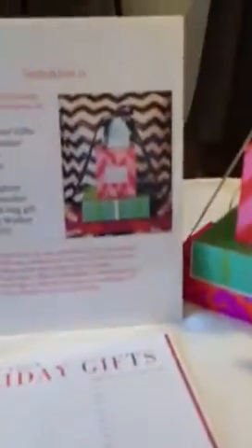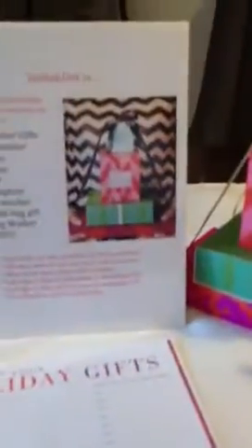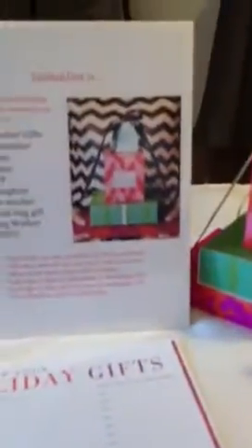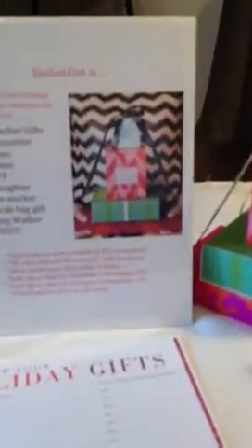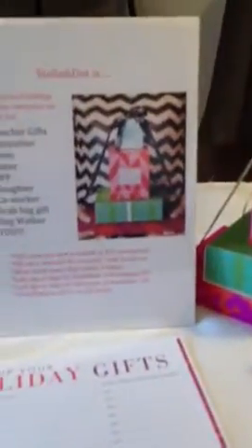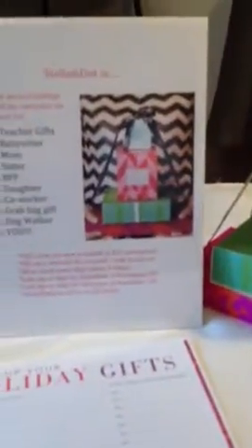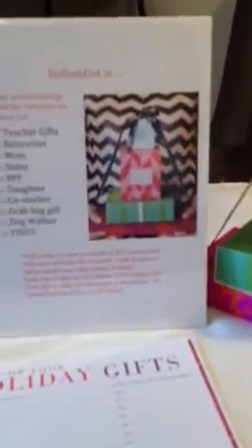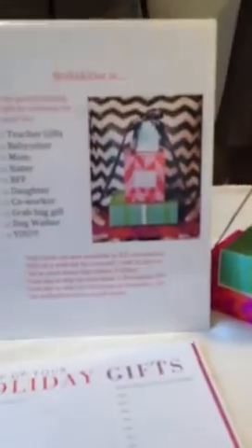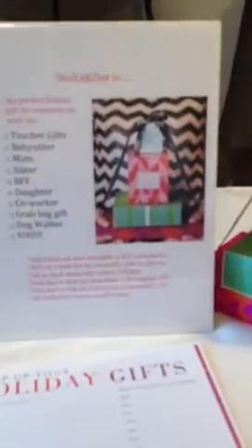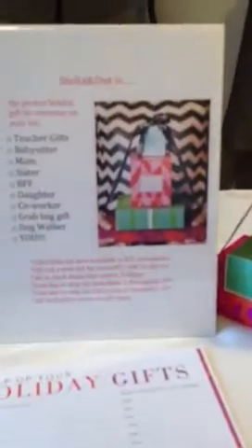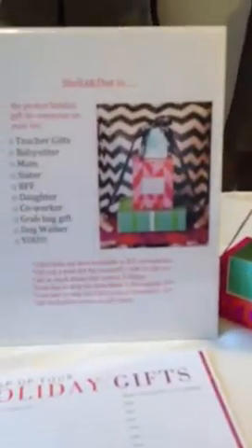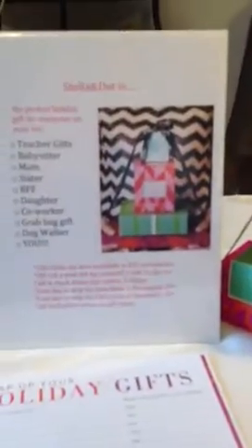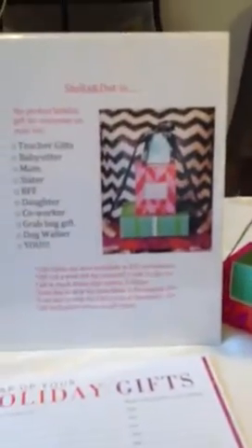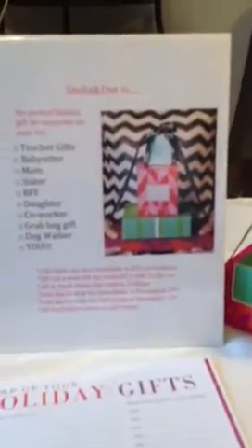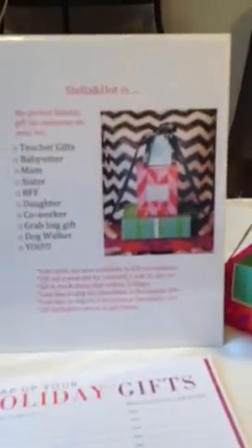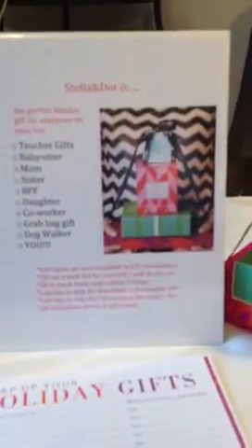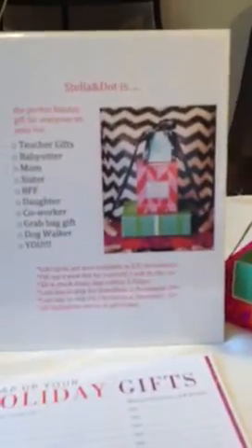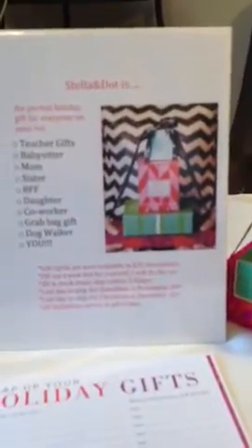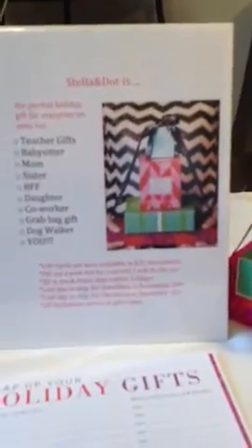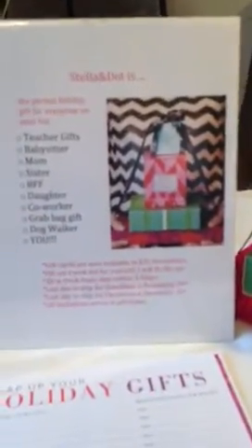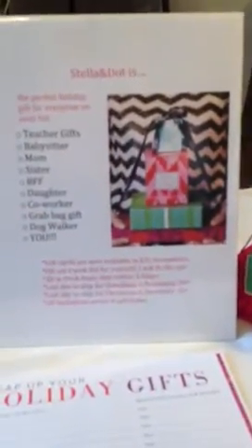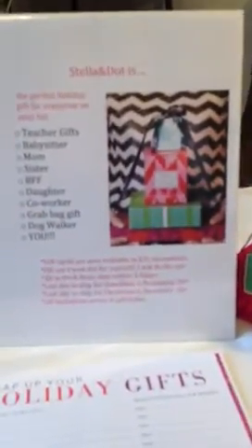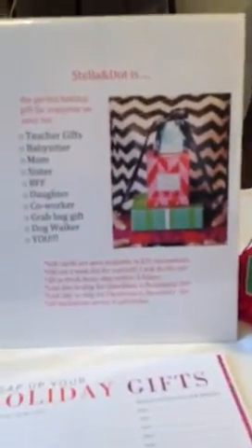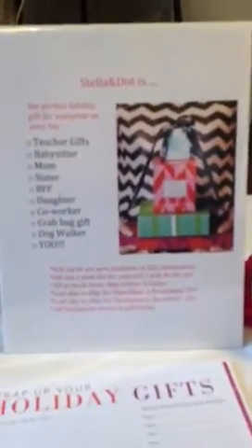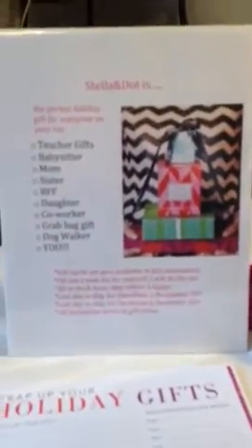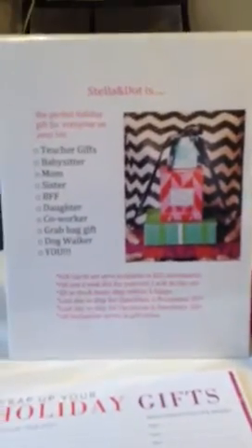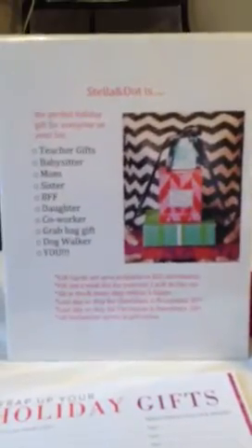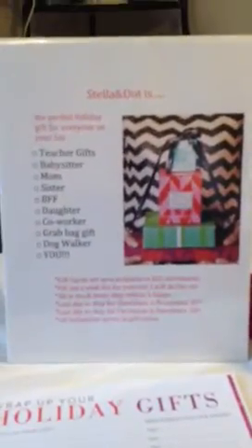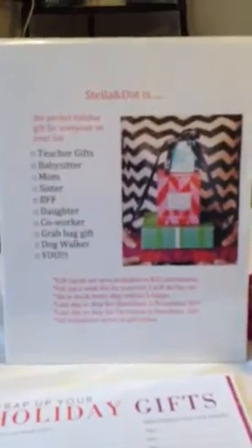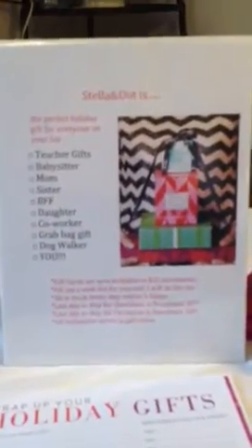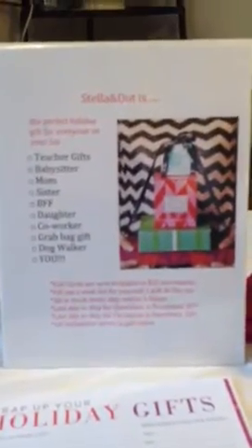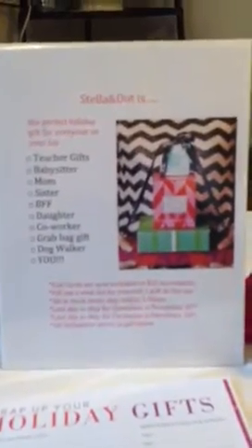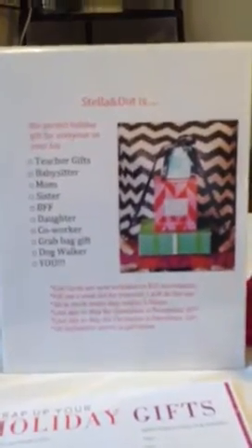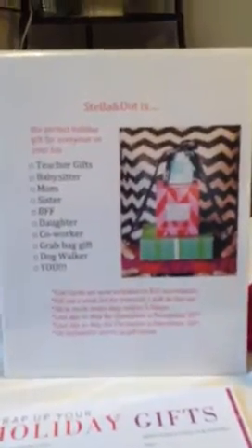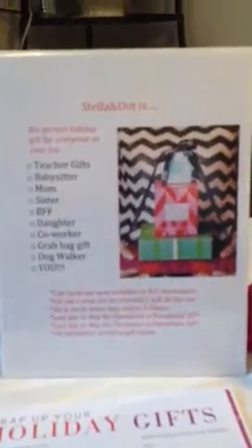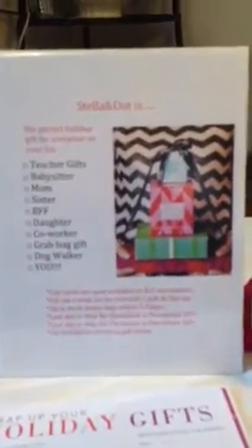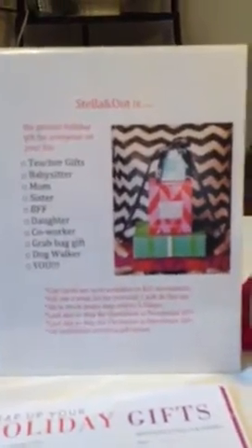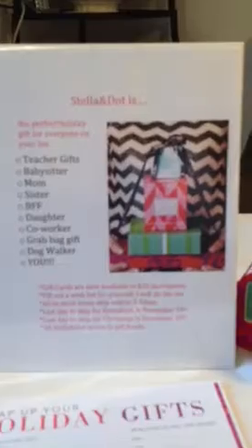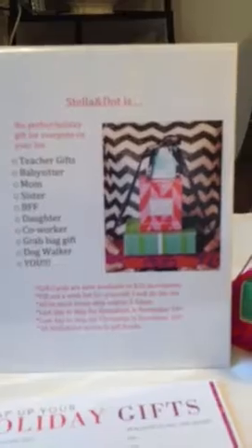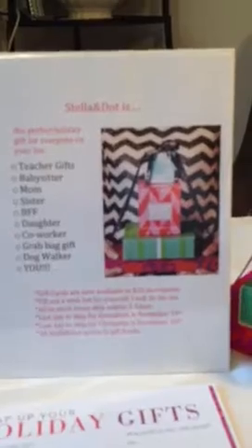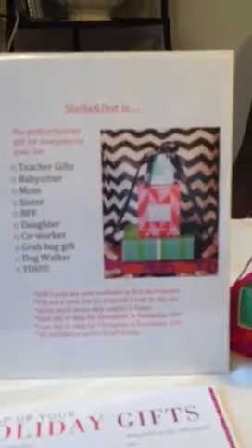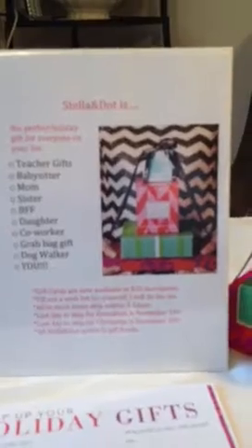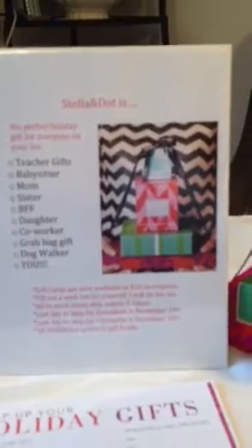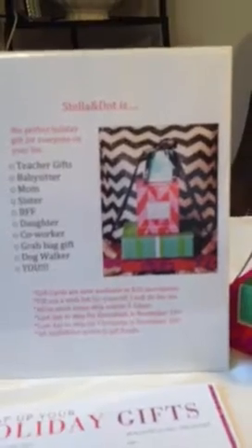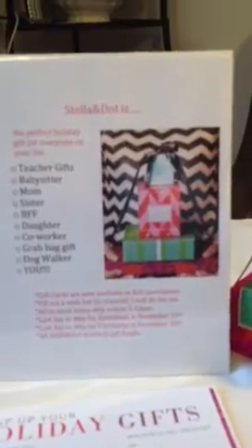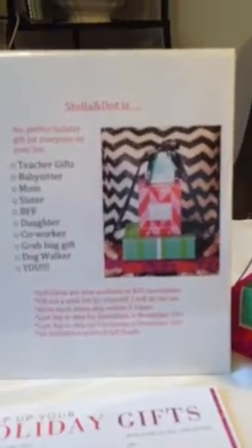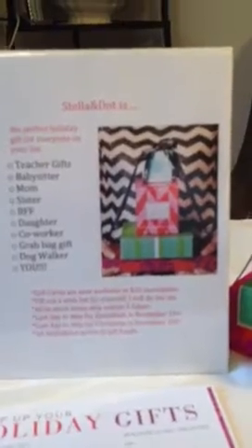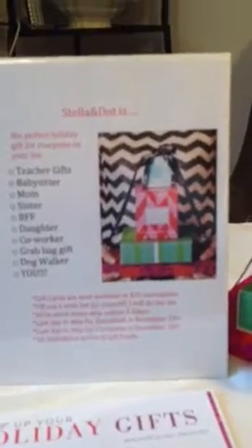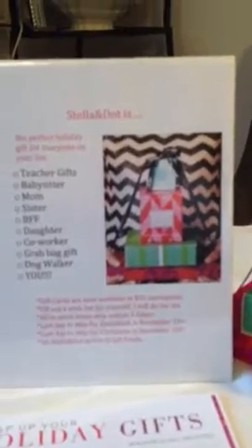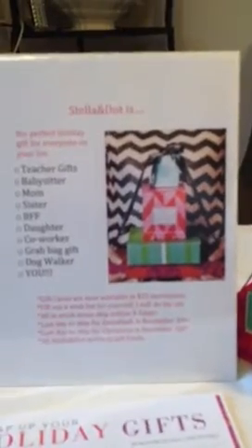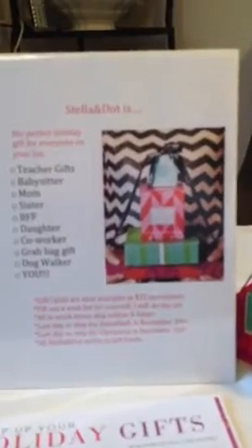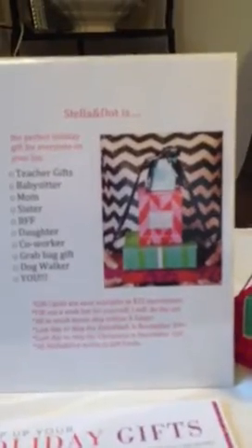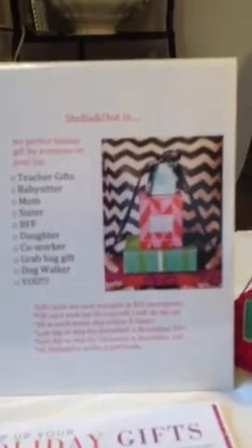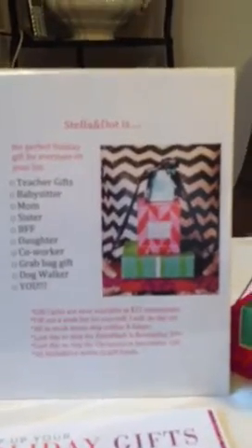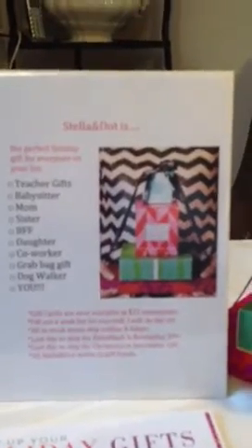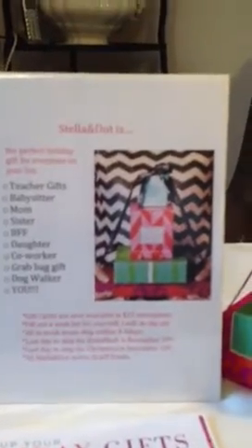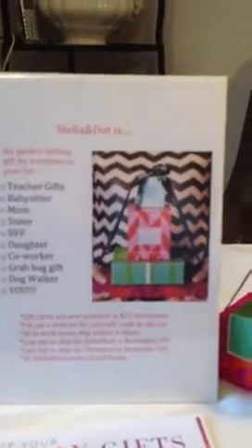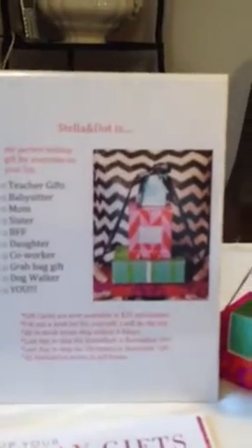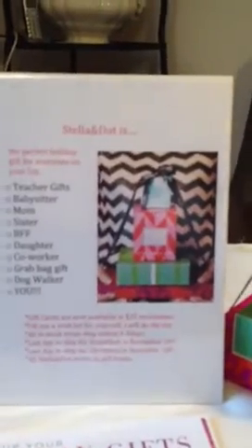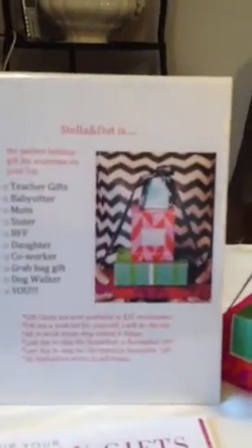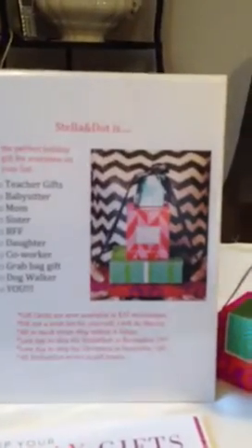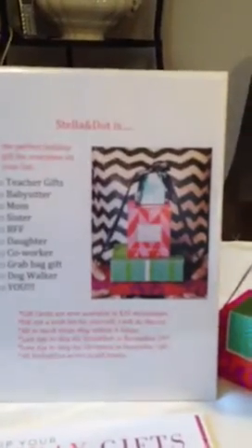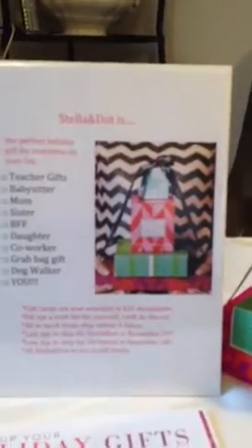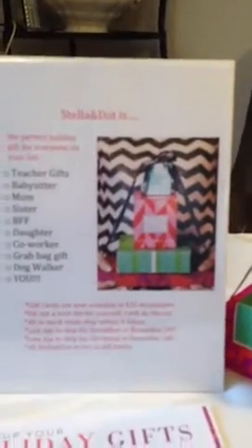Hi team, I wanted to show you some things that I'm going to be adding to the newsletter today but also that I'm adding to my display for the holidays.